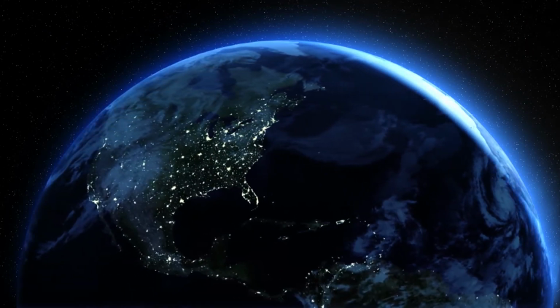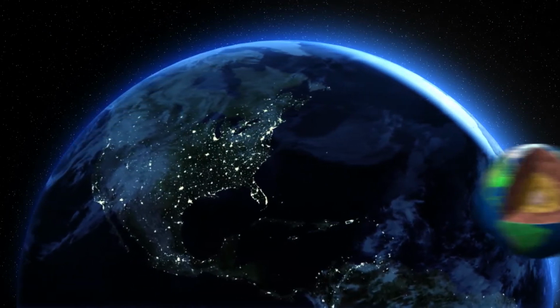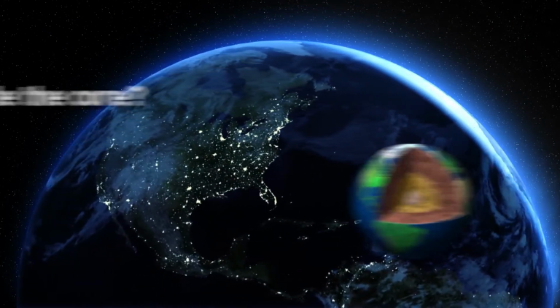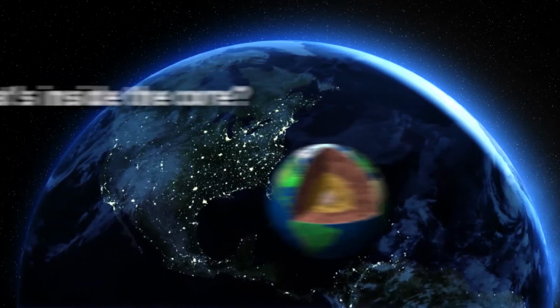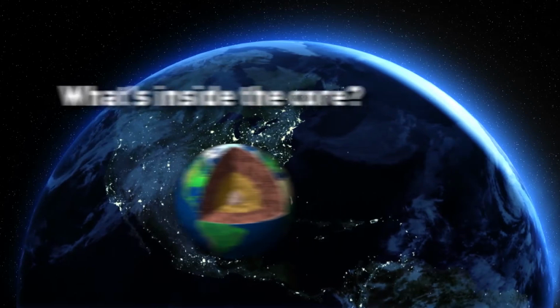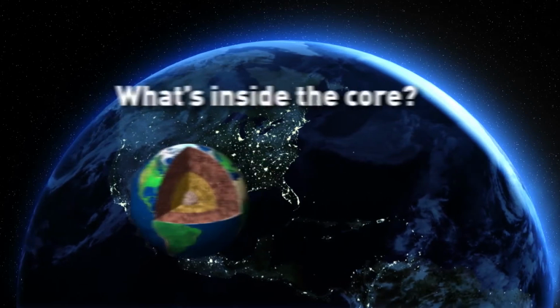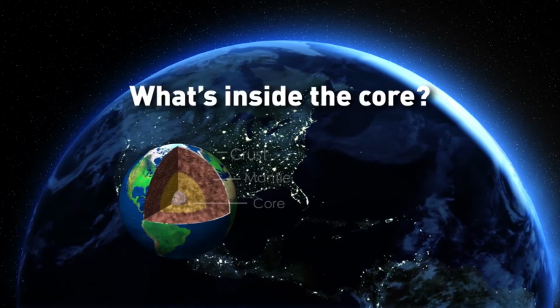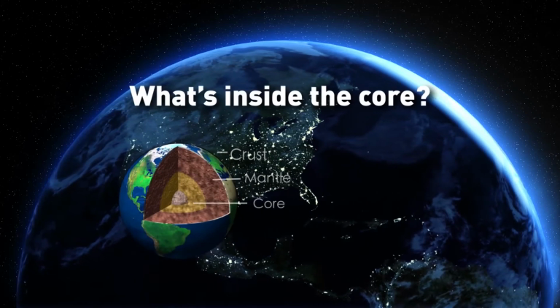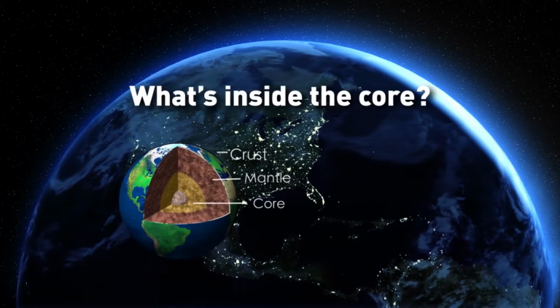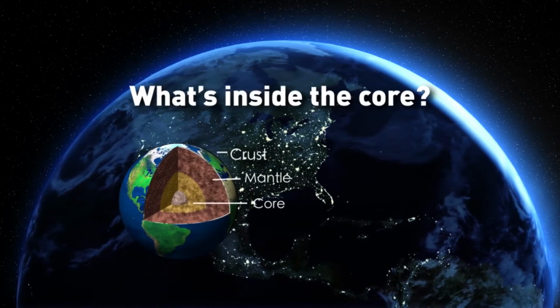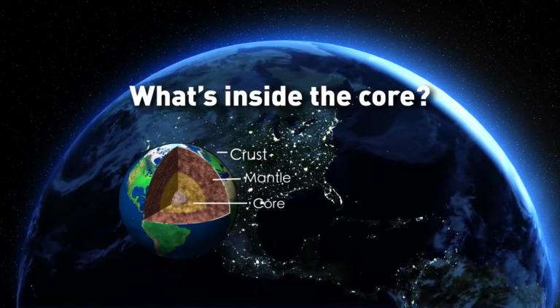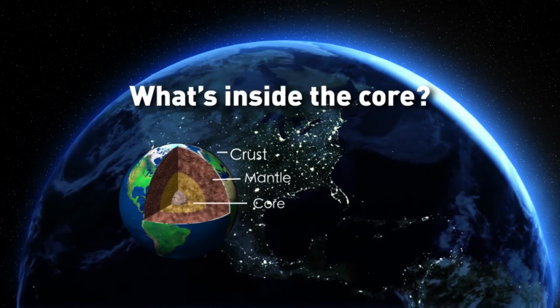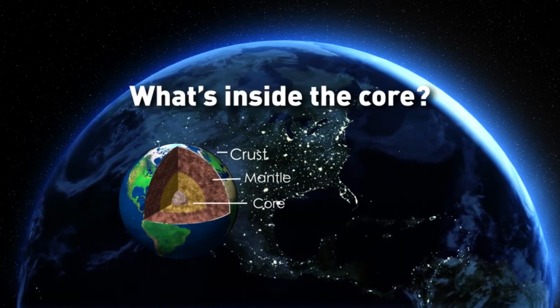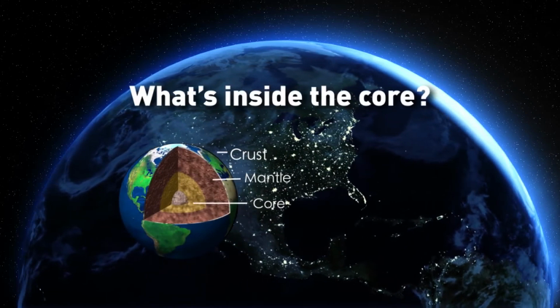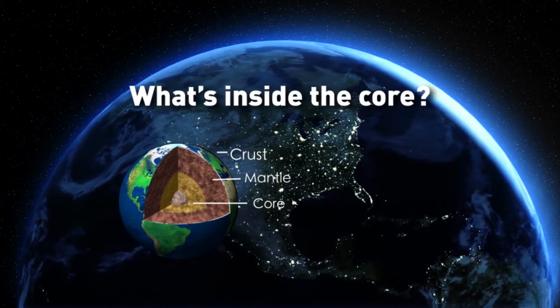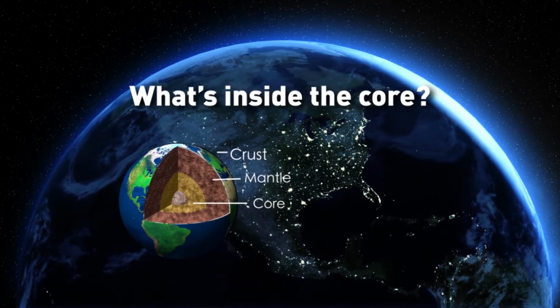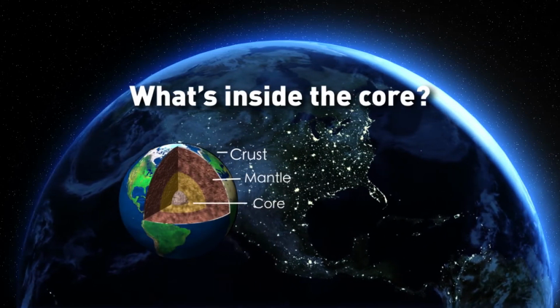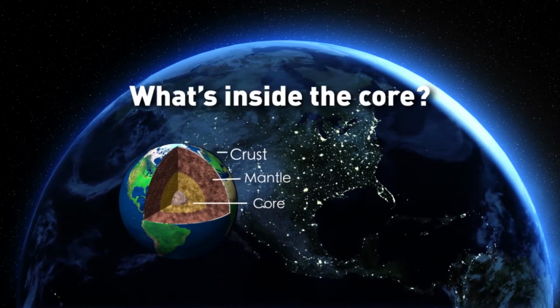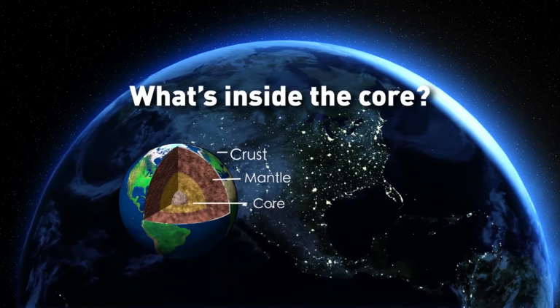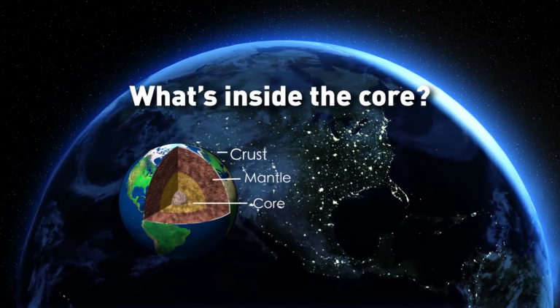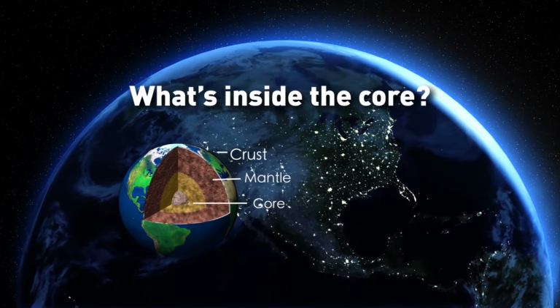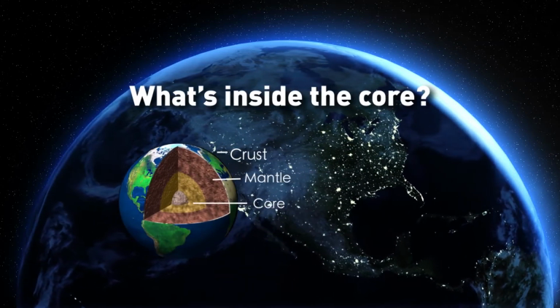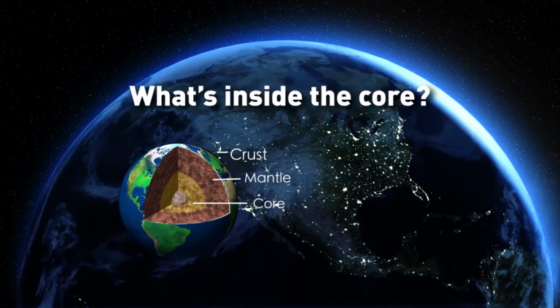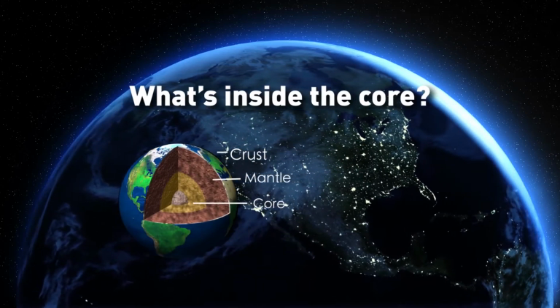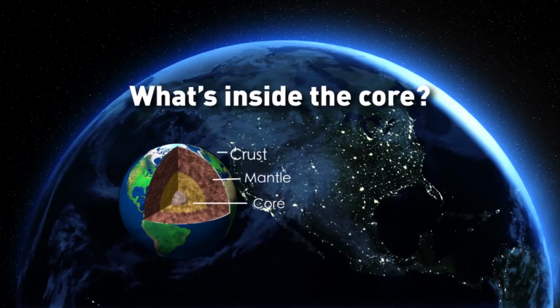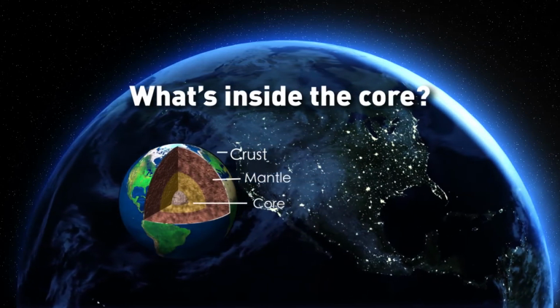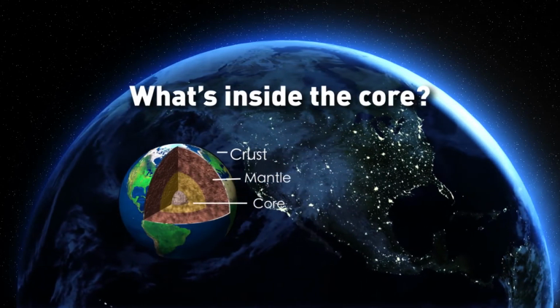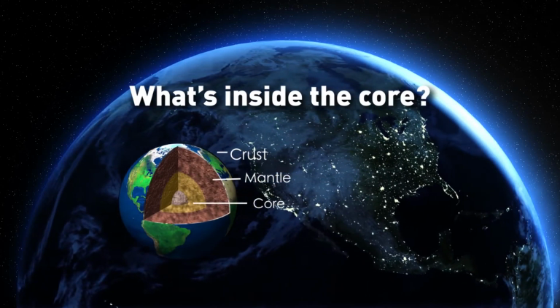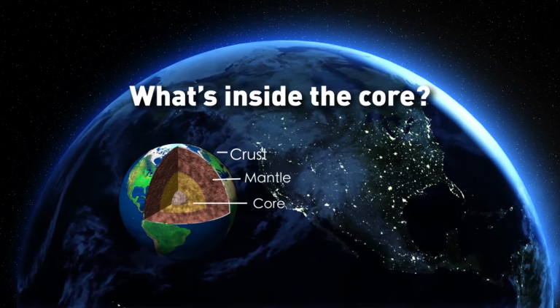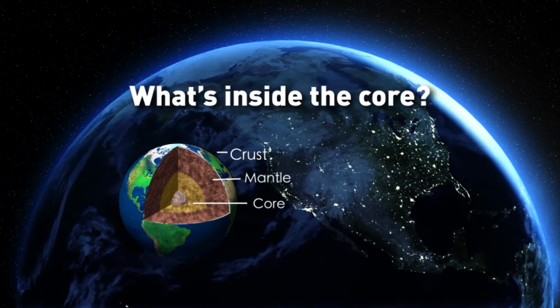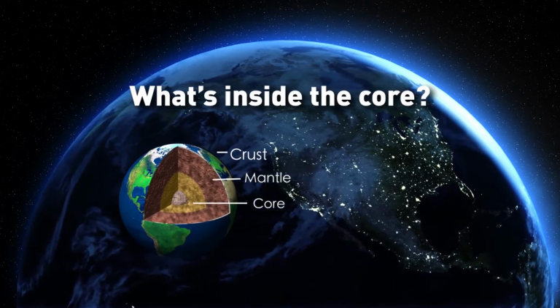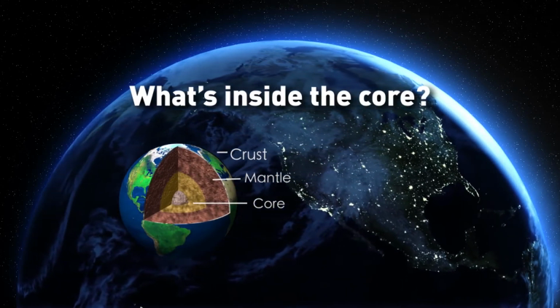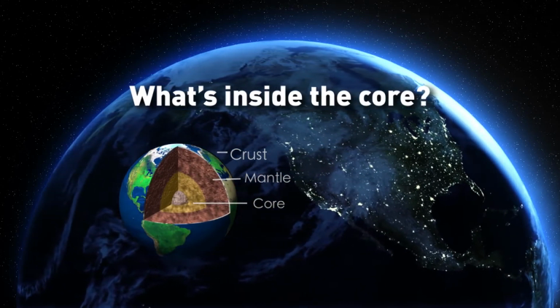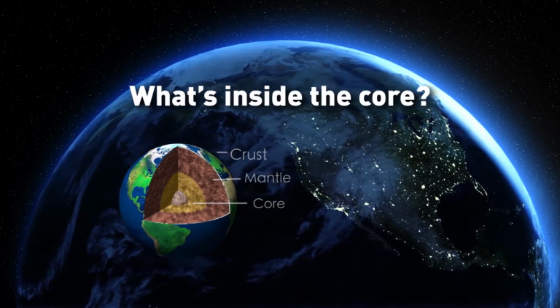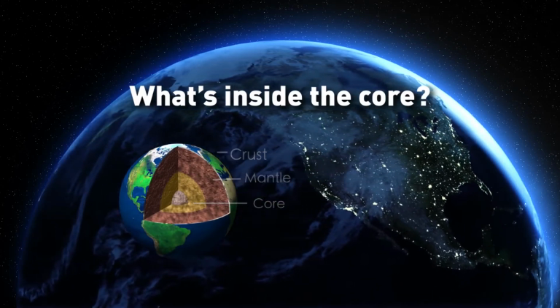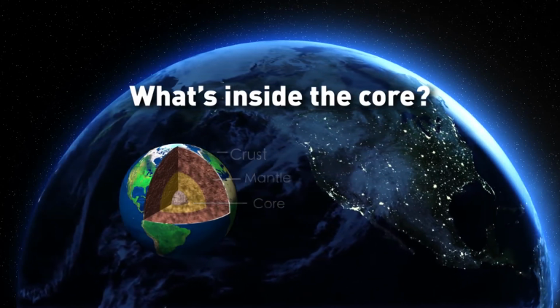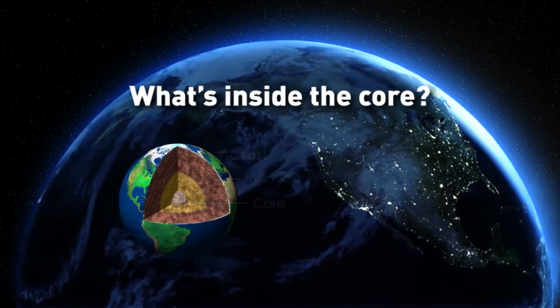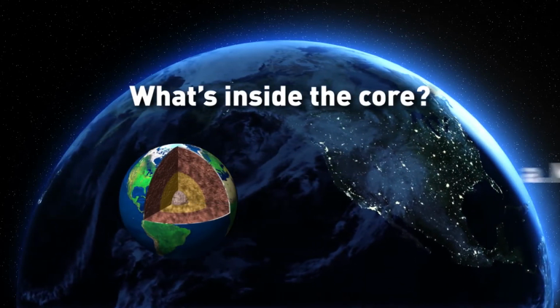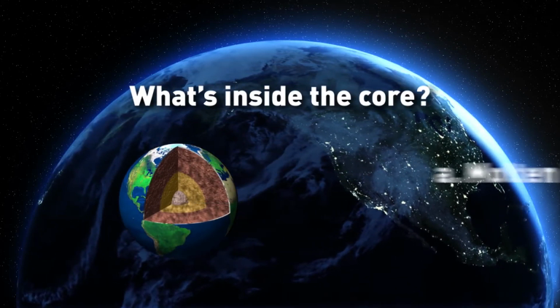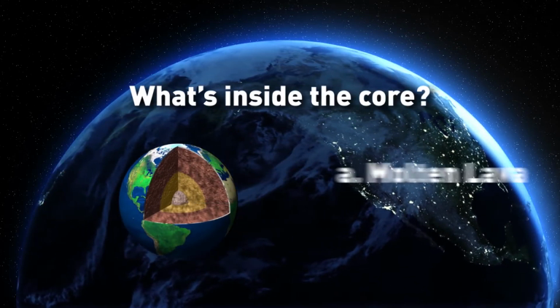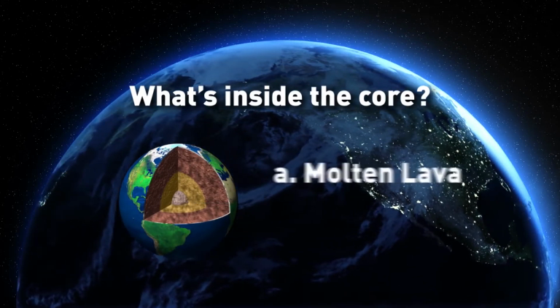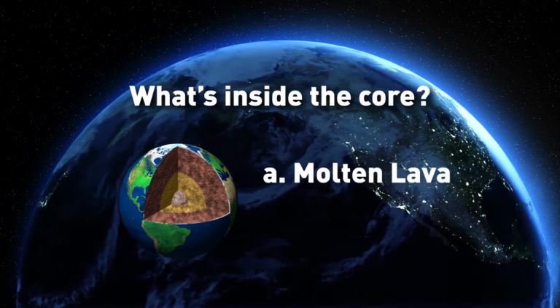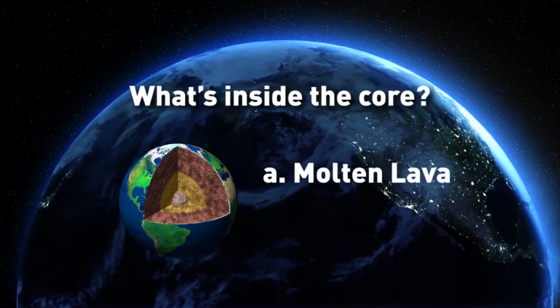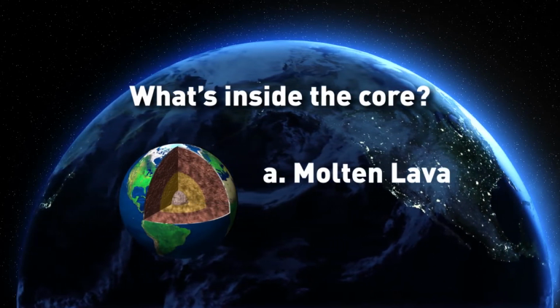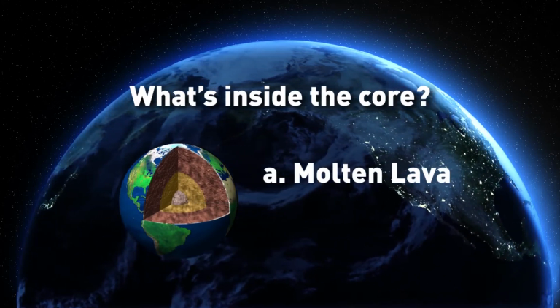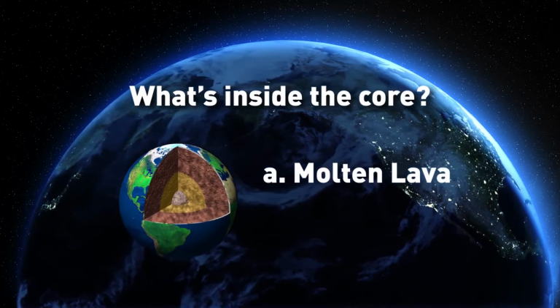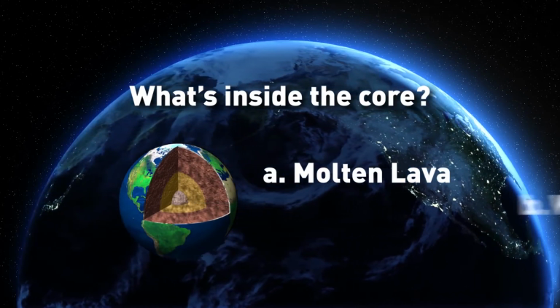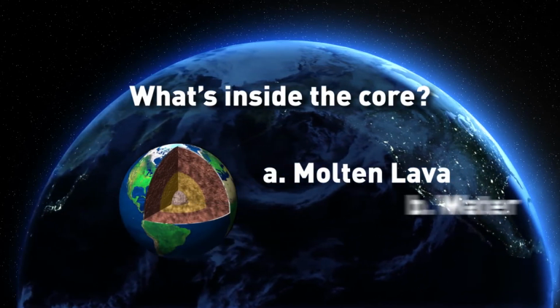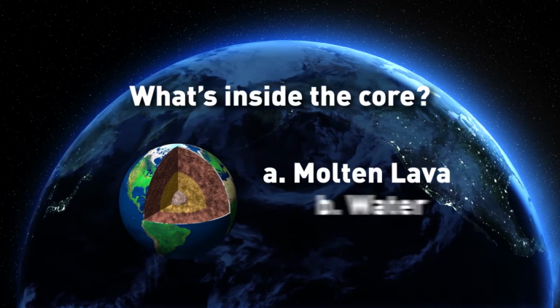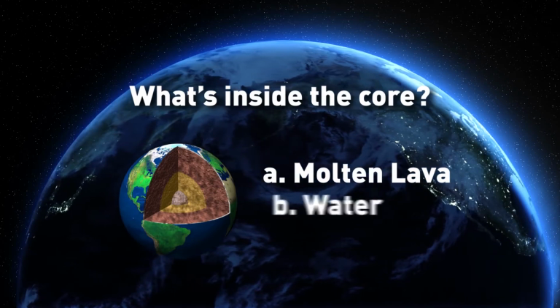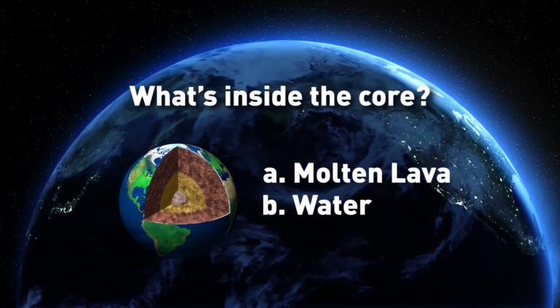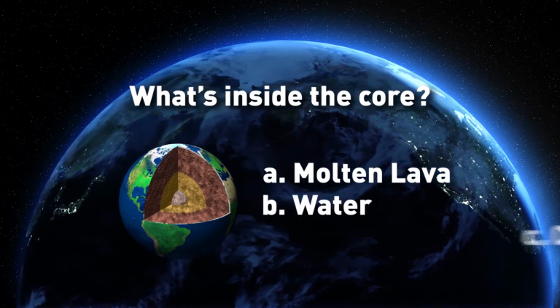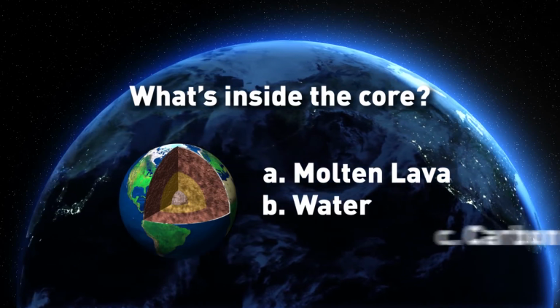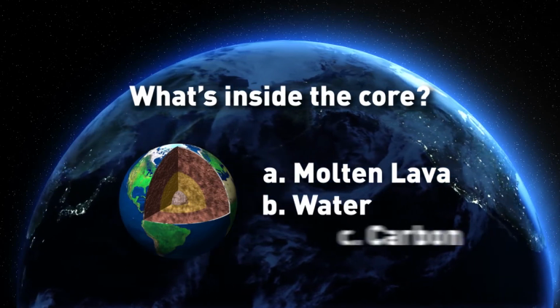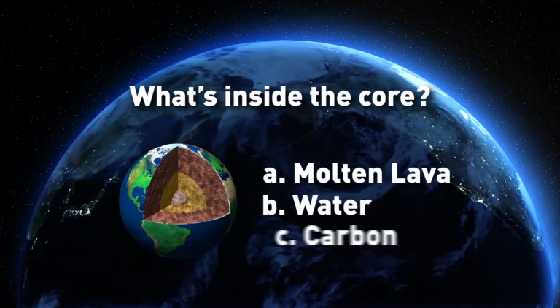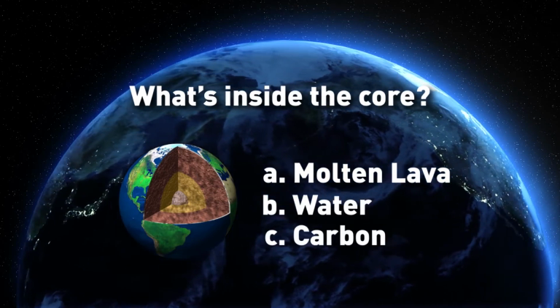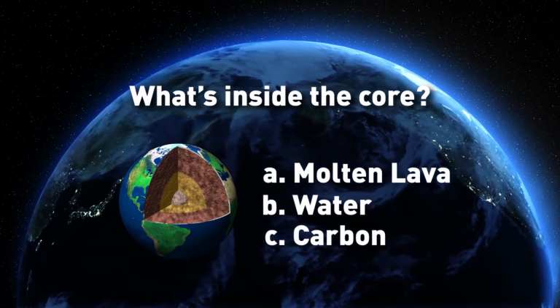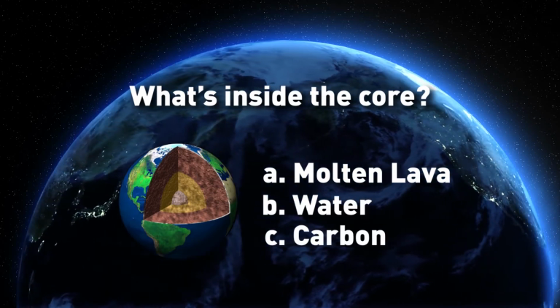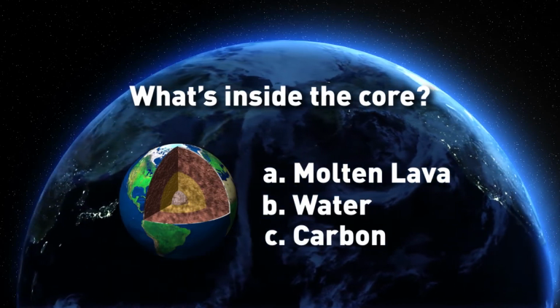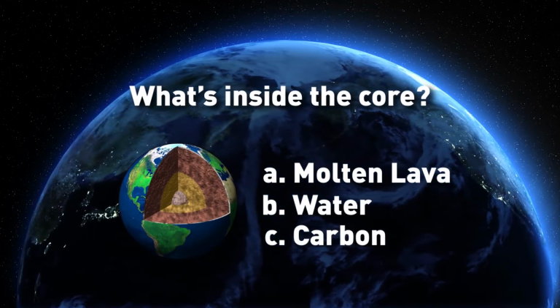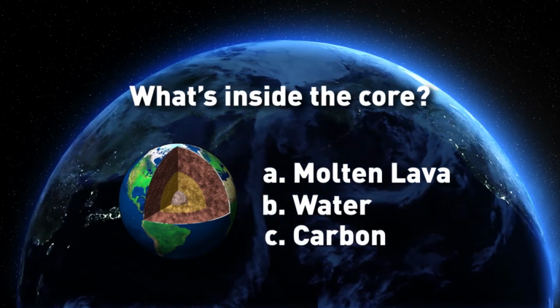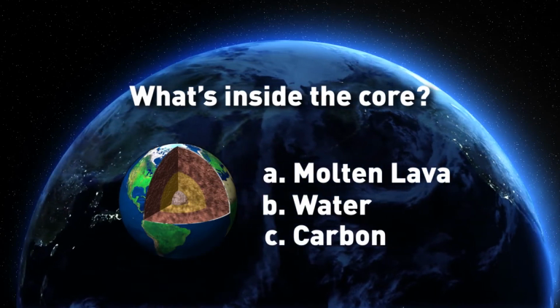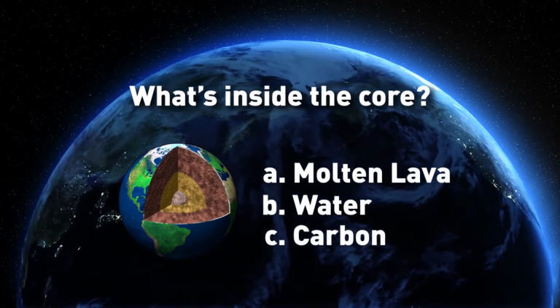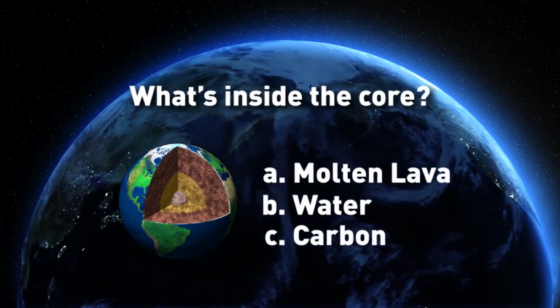The Earth is made up of the crust, mantle, and a core. But what's inside the core? Molten lava? Water? Carbon?